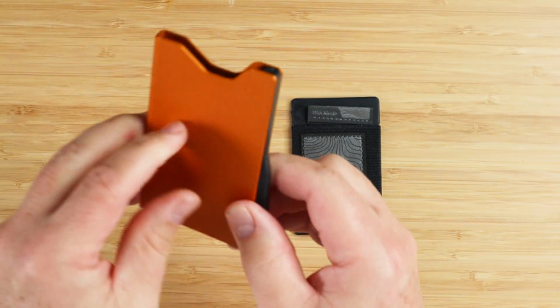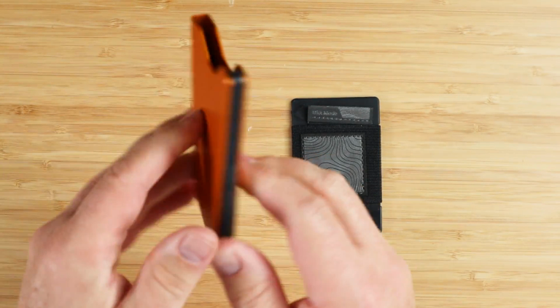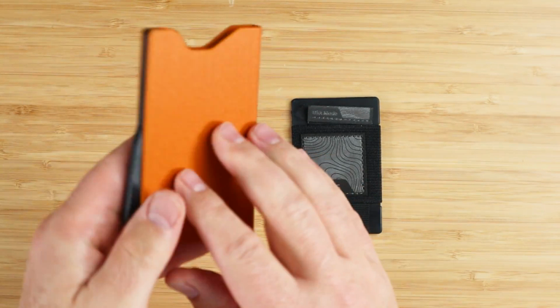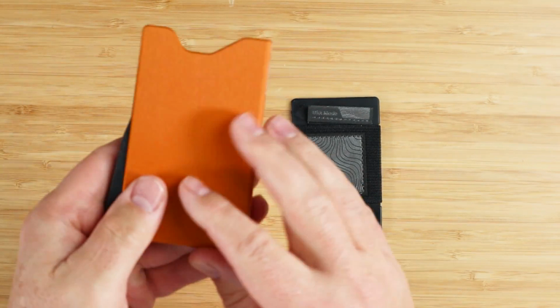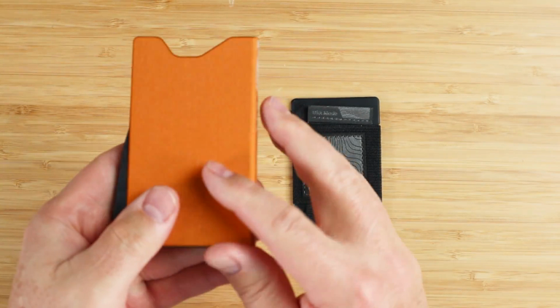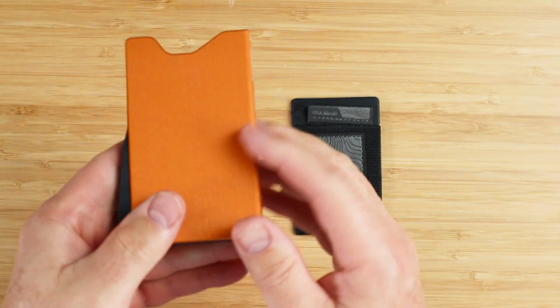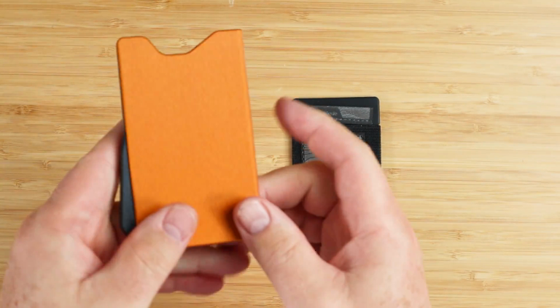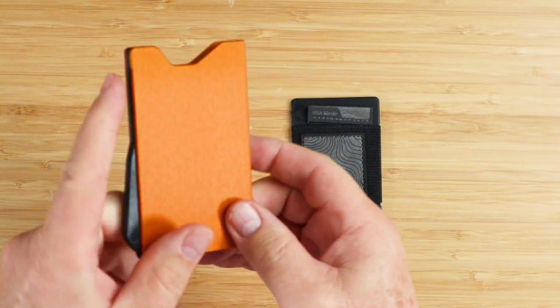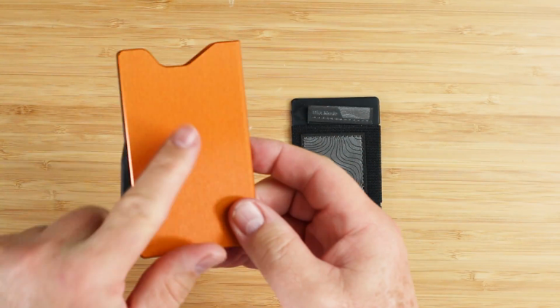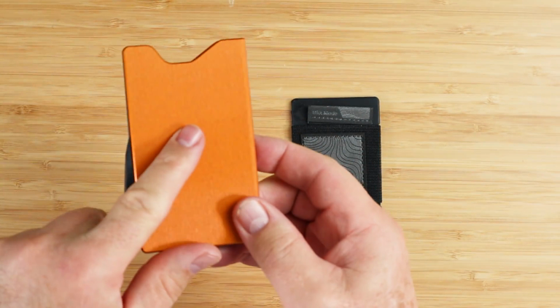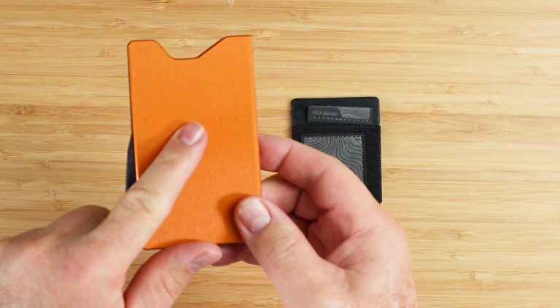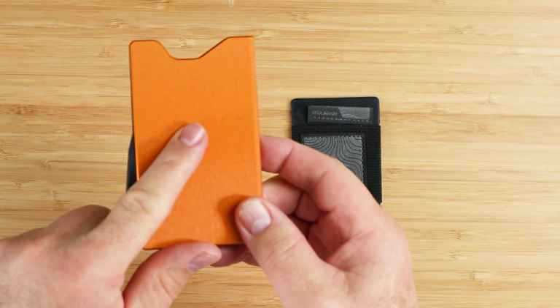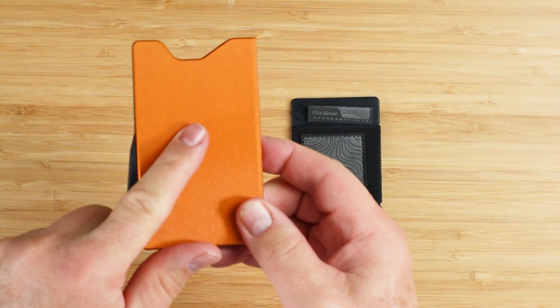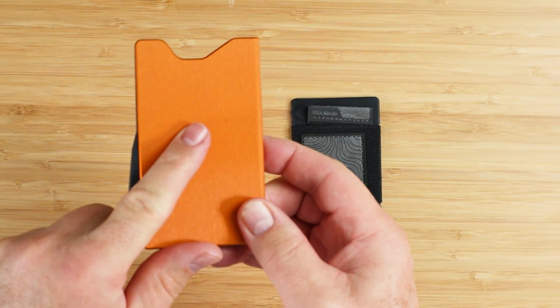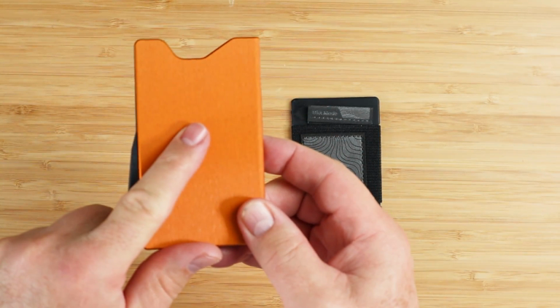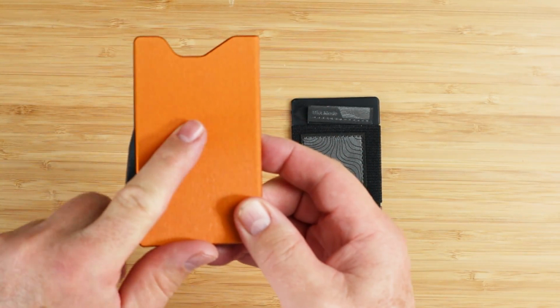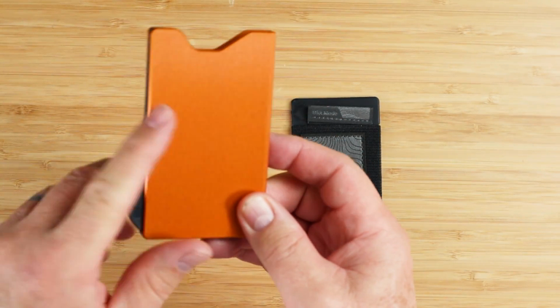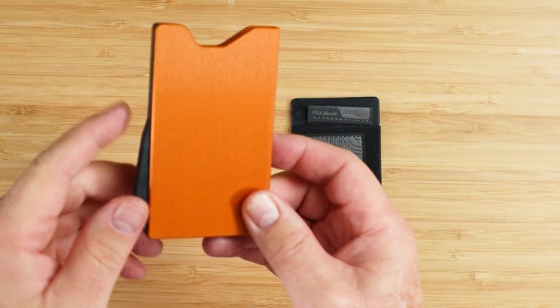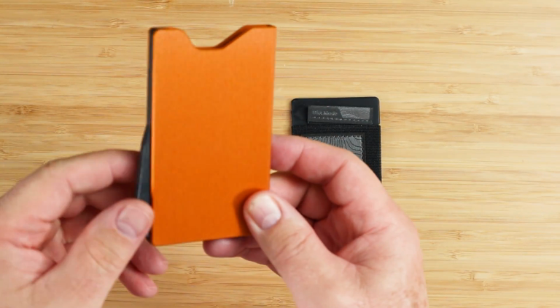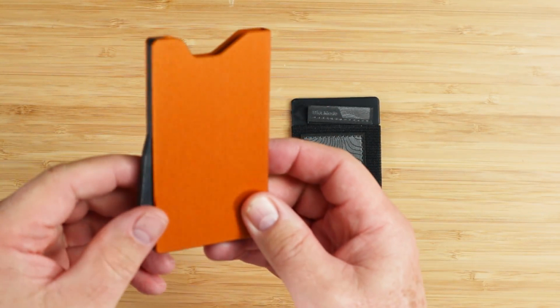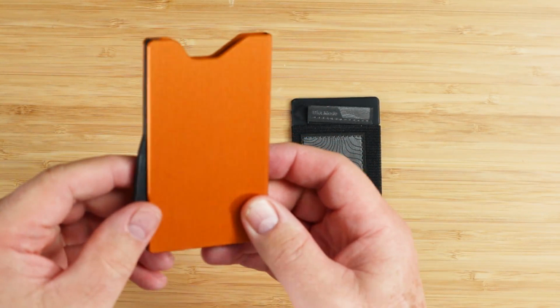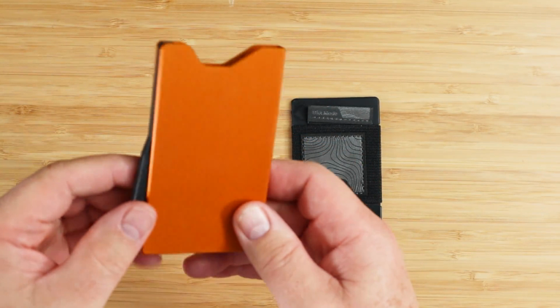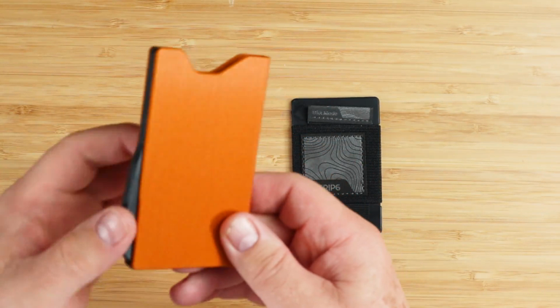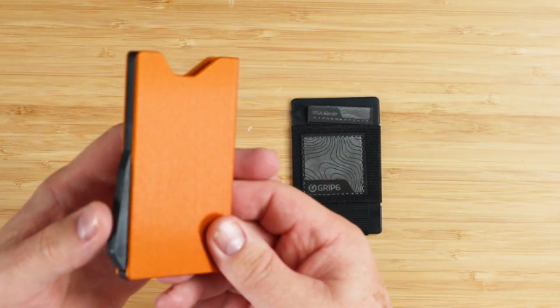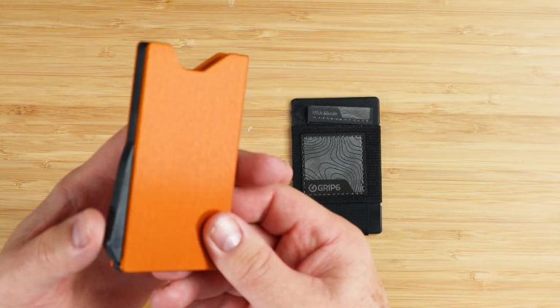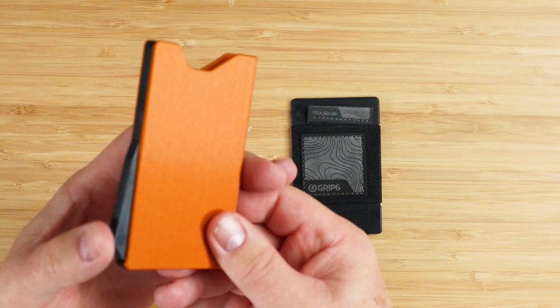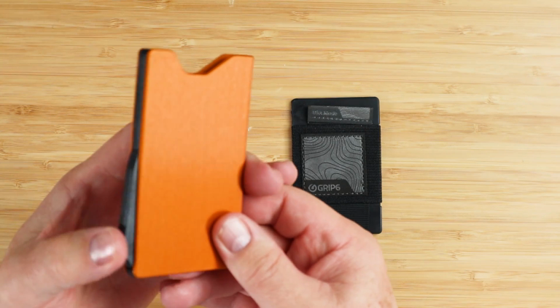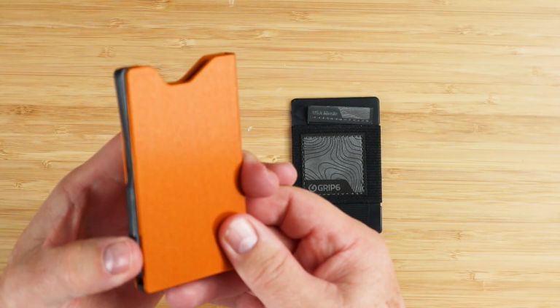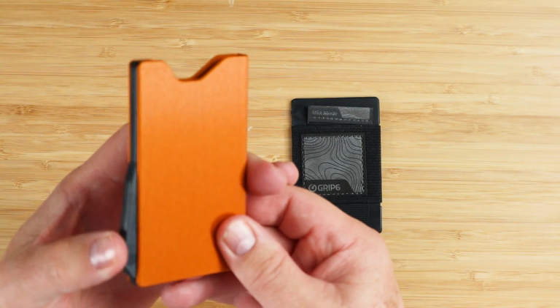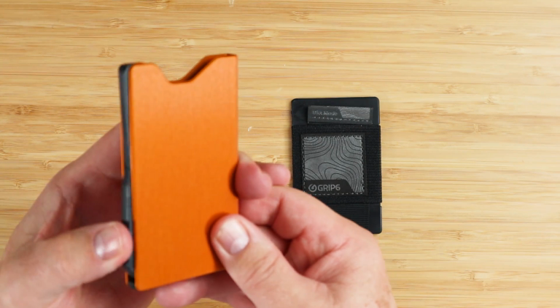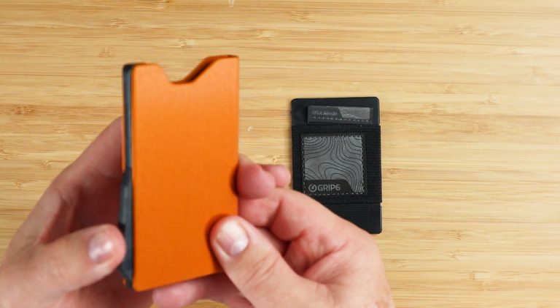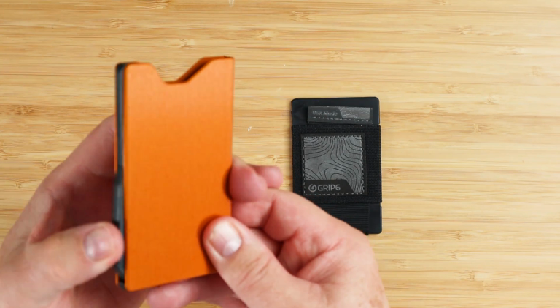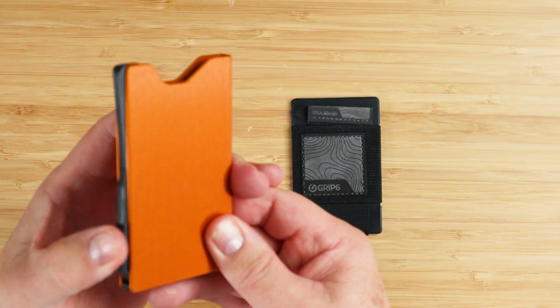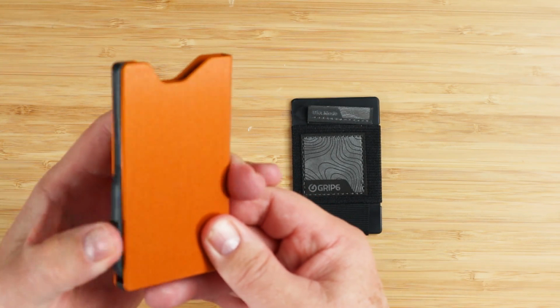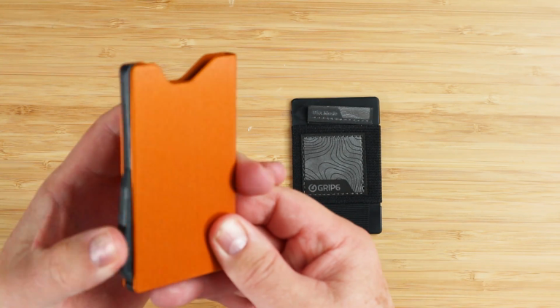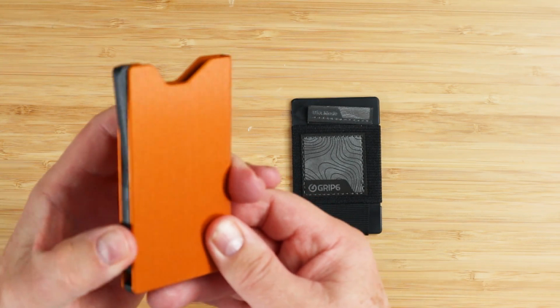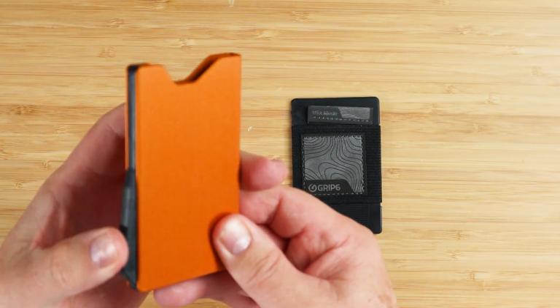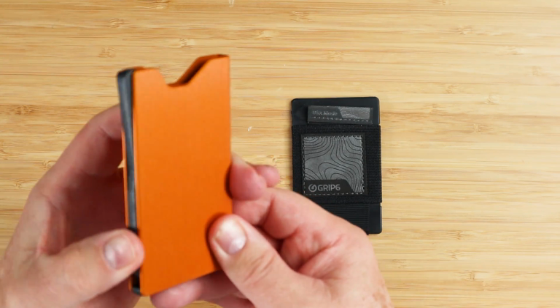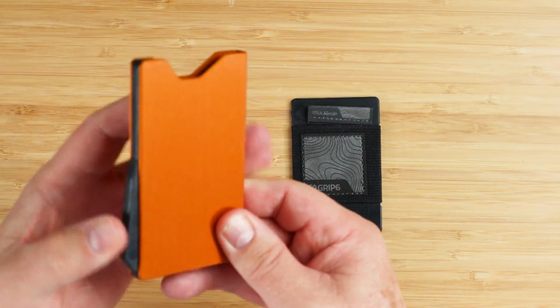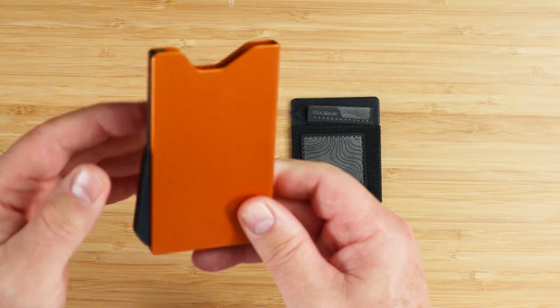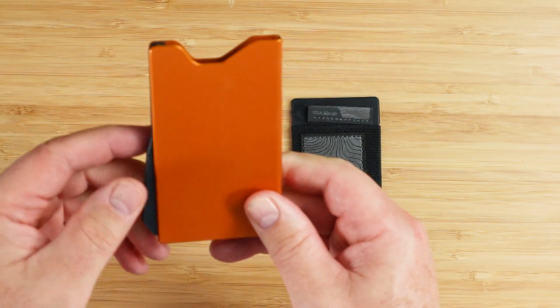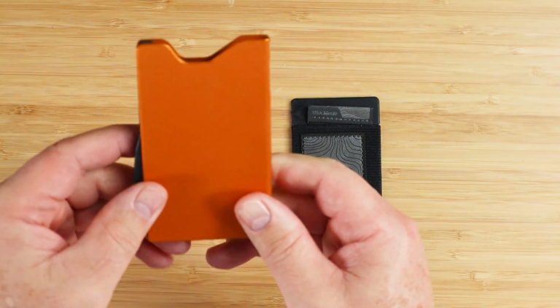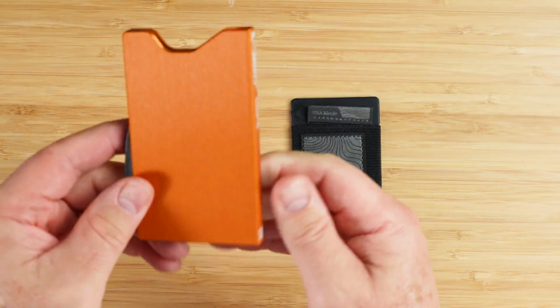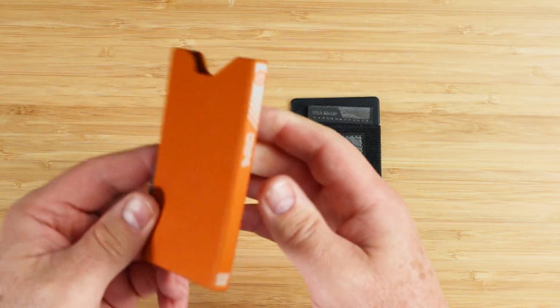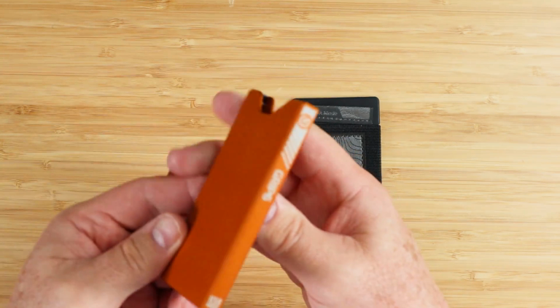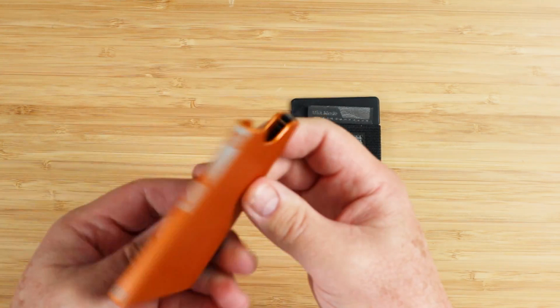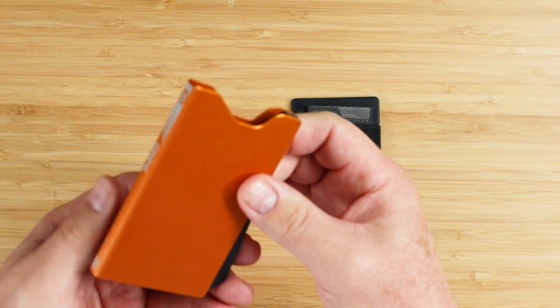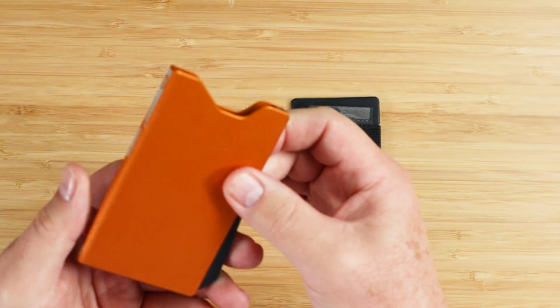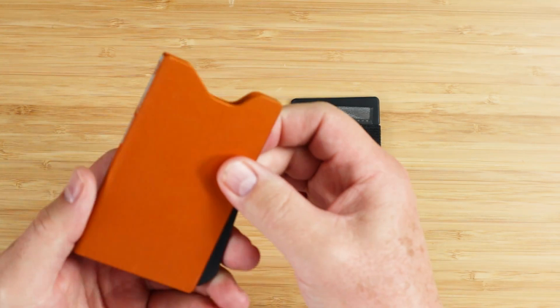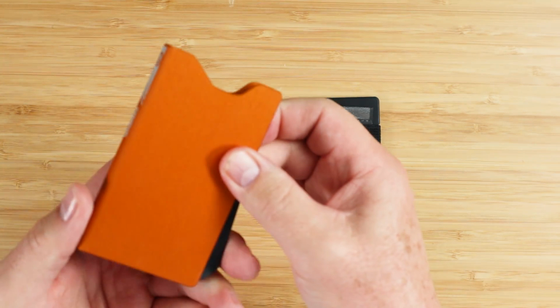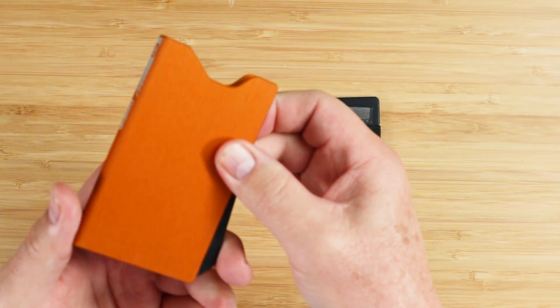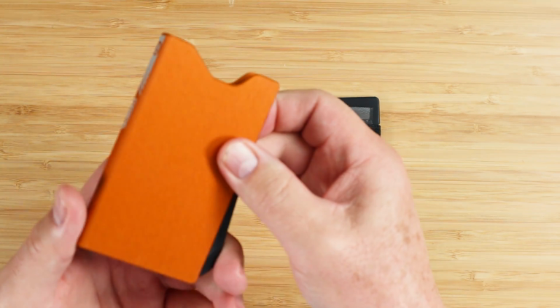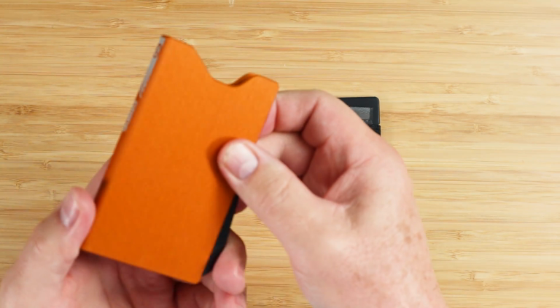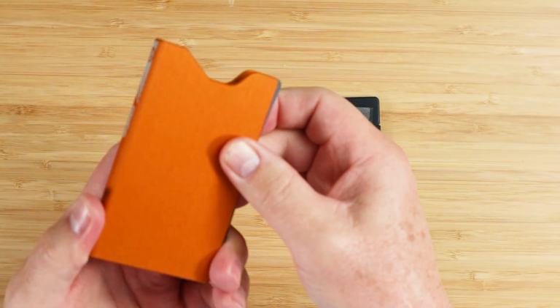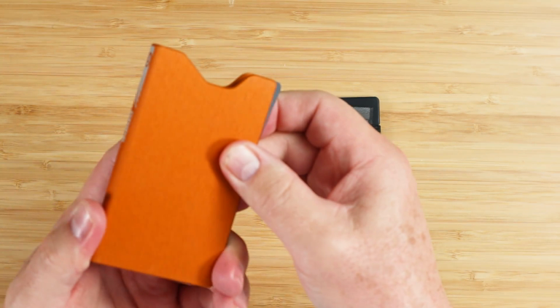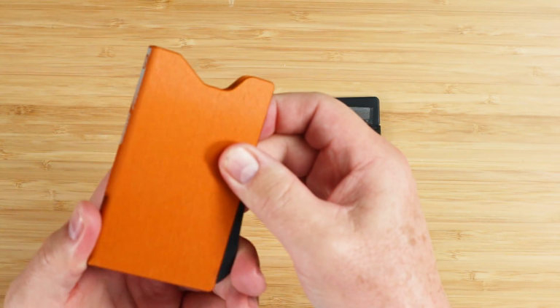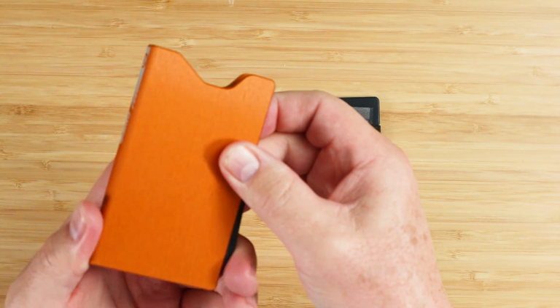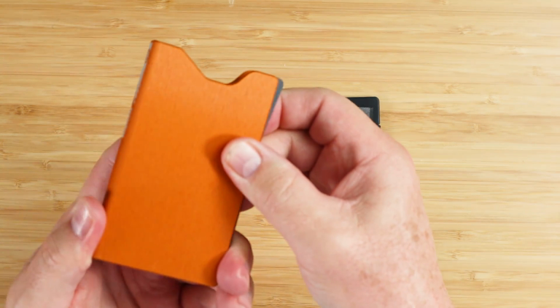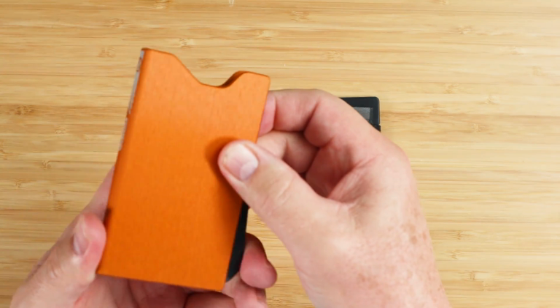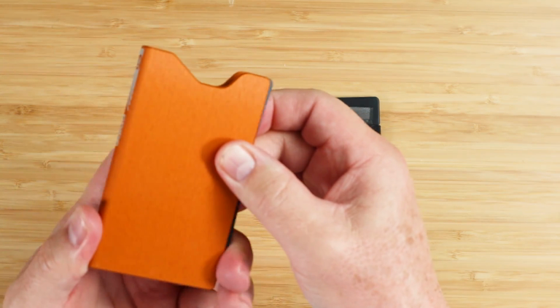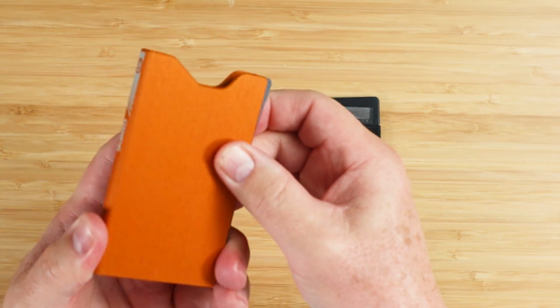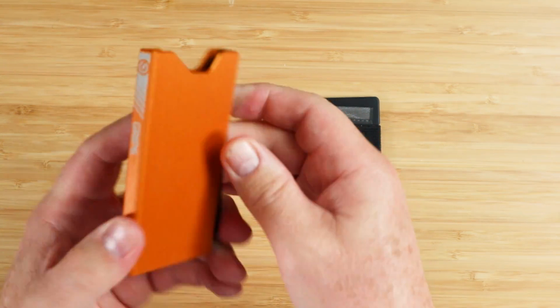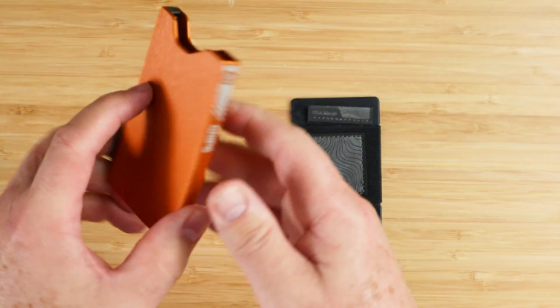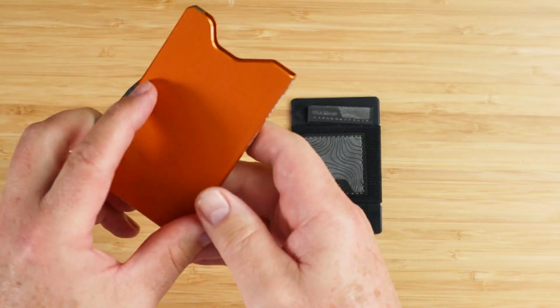I'm a bit colorblind, but not to these colors. It also comes in black gunmetal, deep blue, and also a forged carbon fiber.